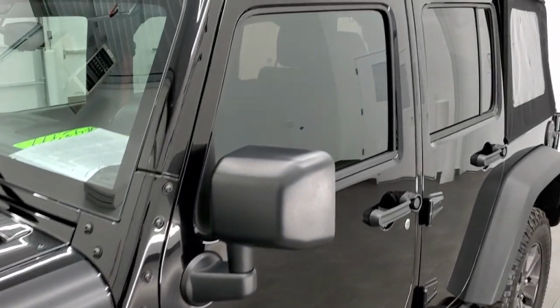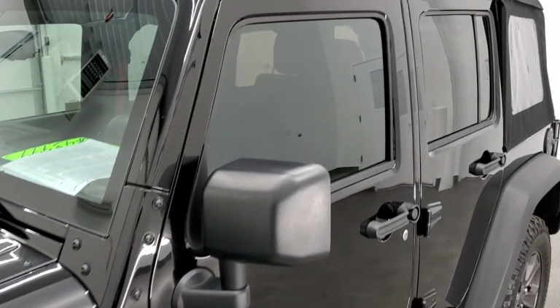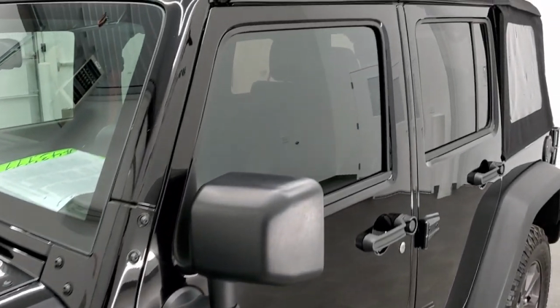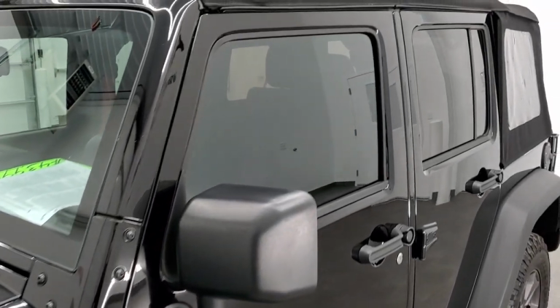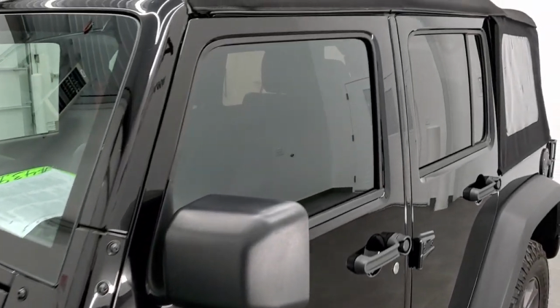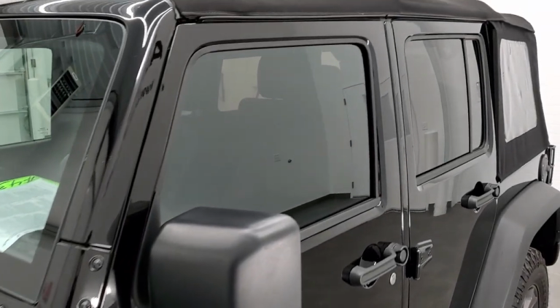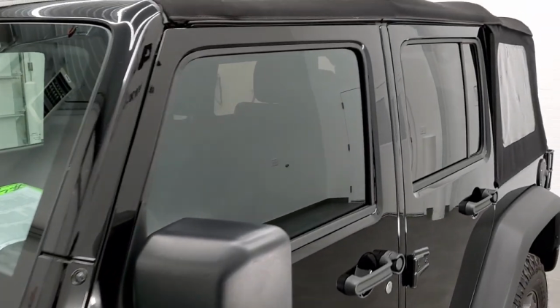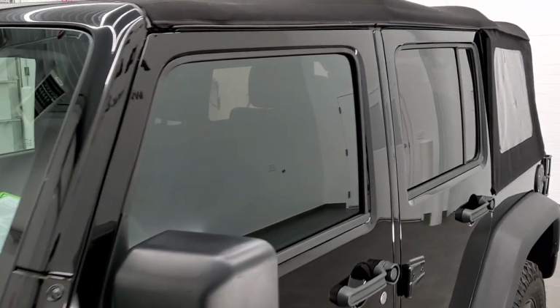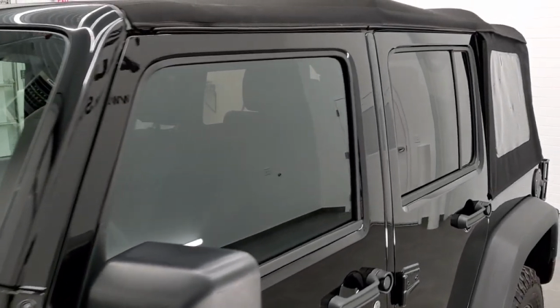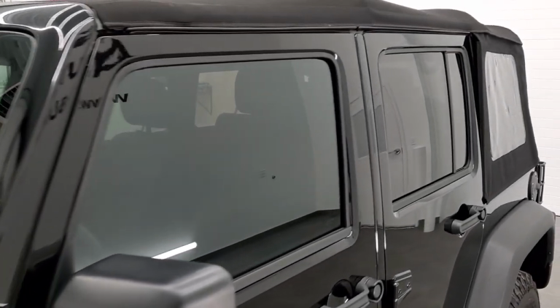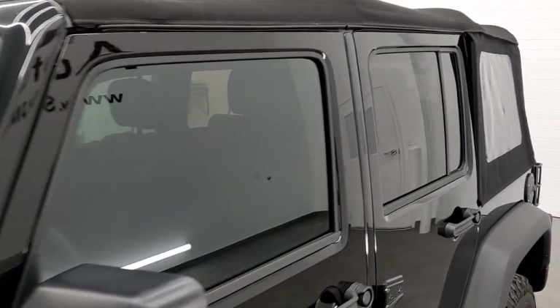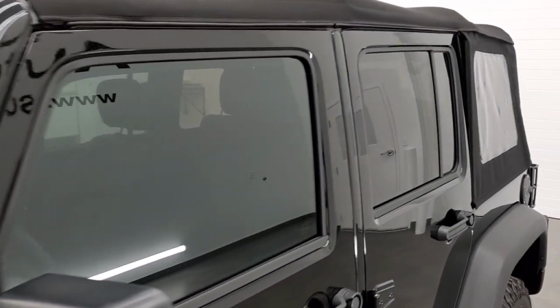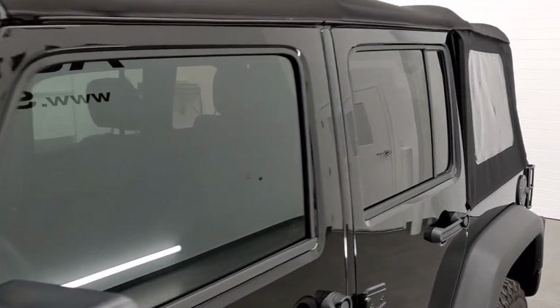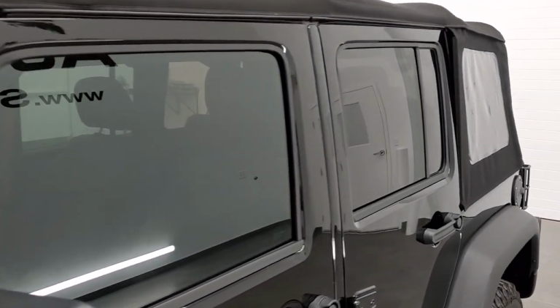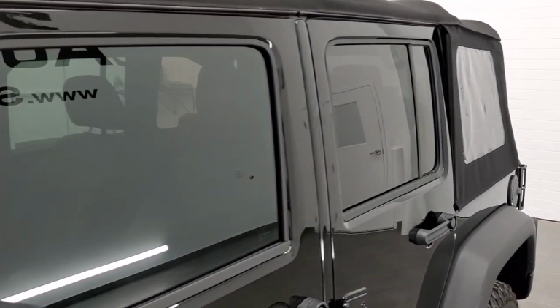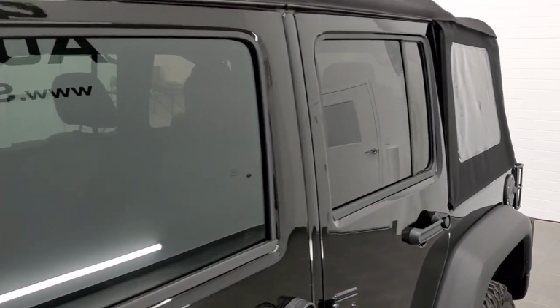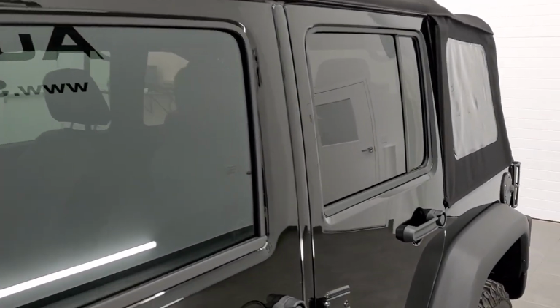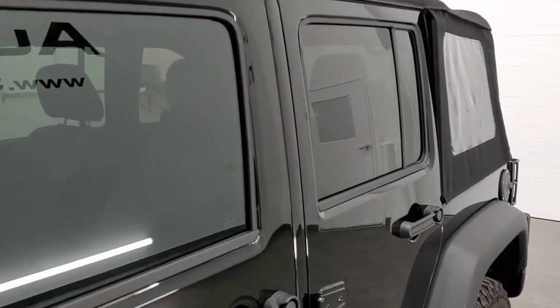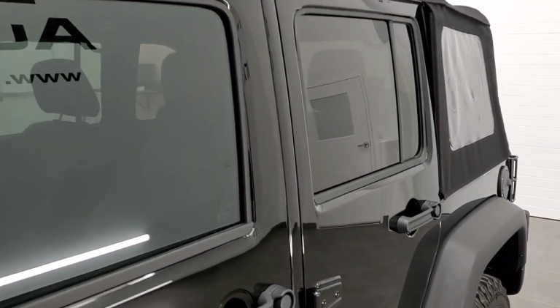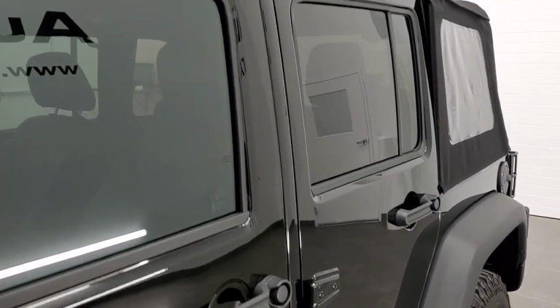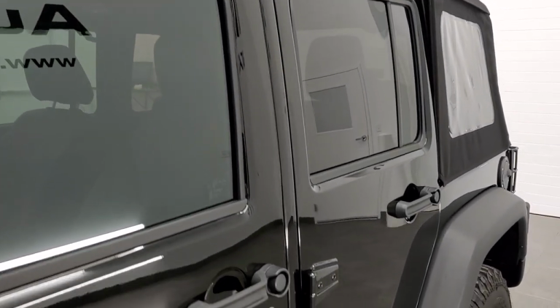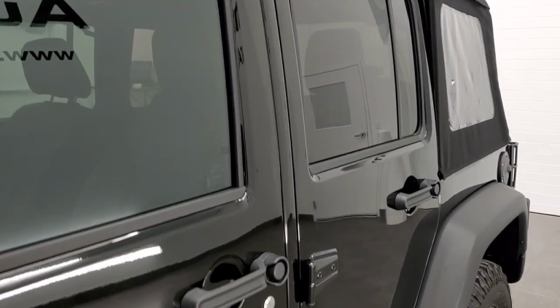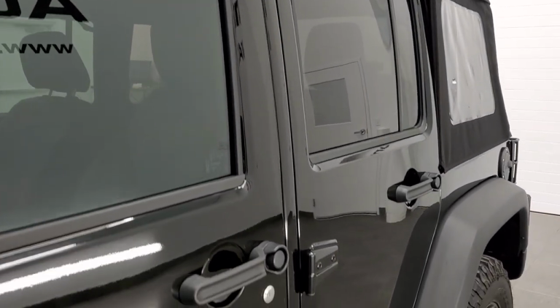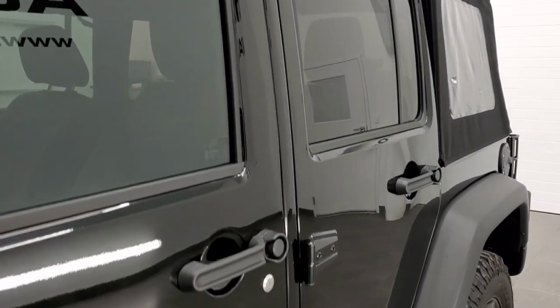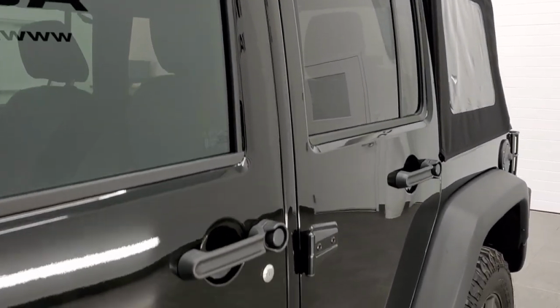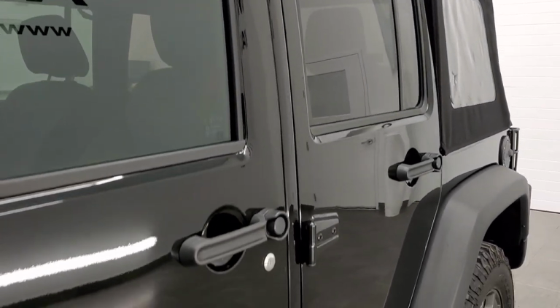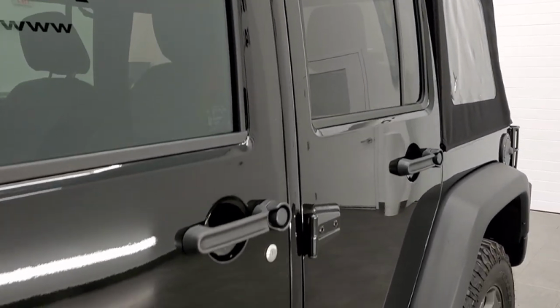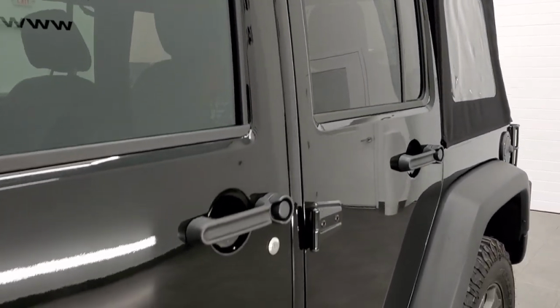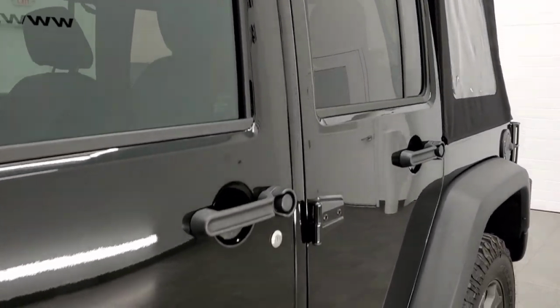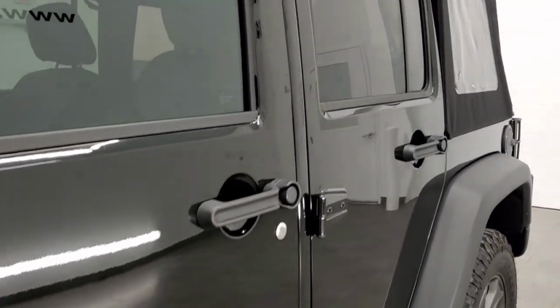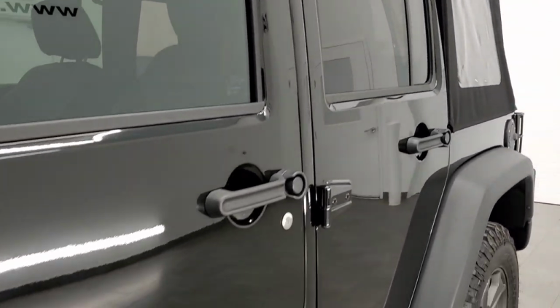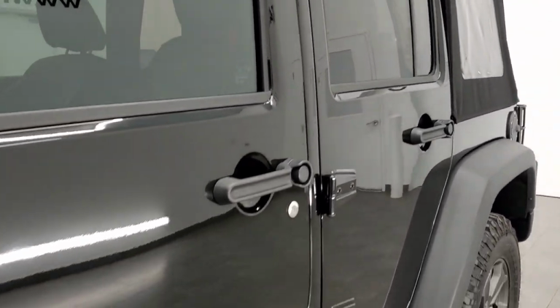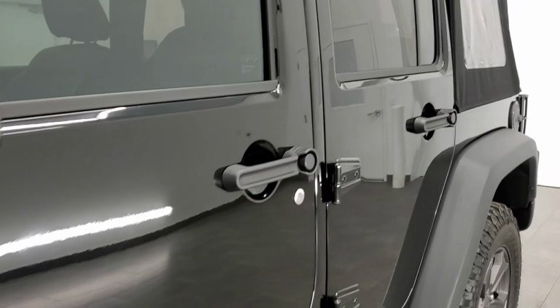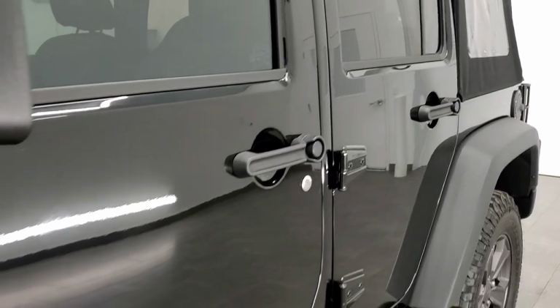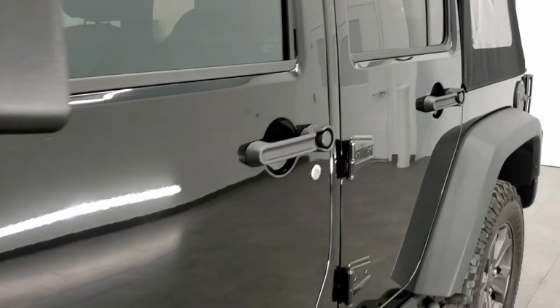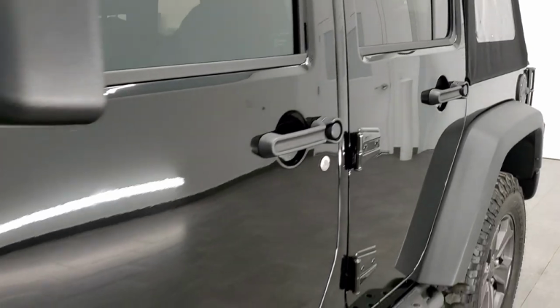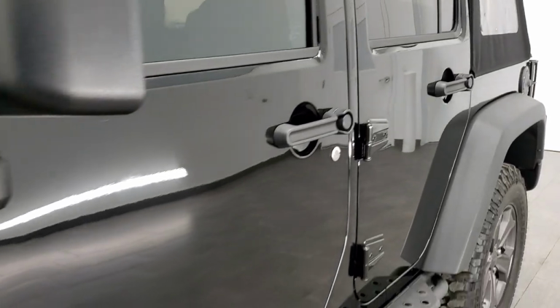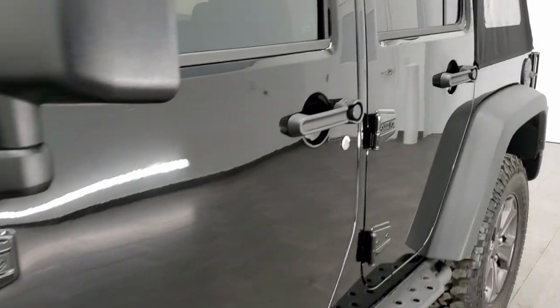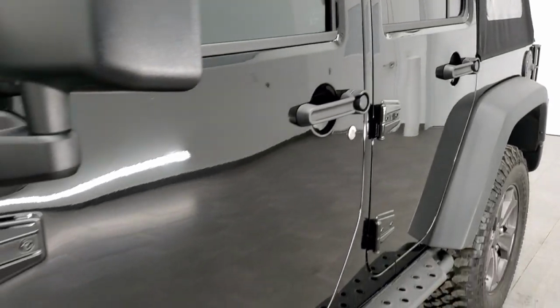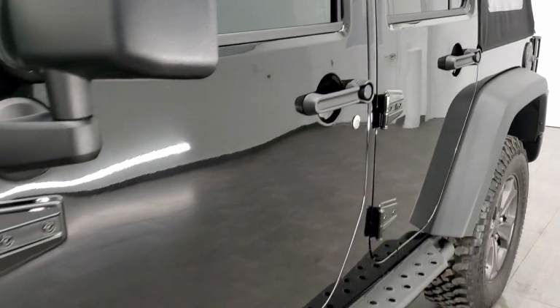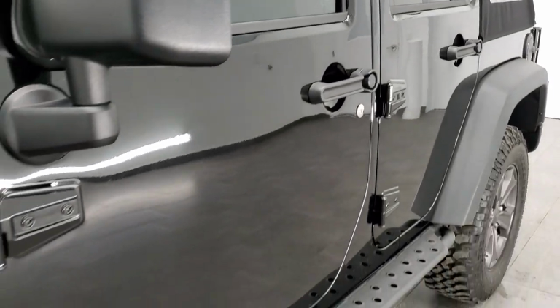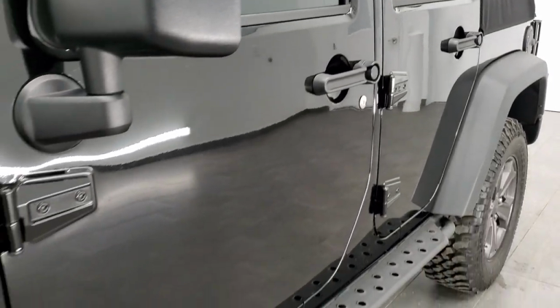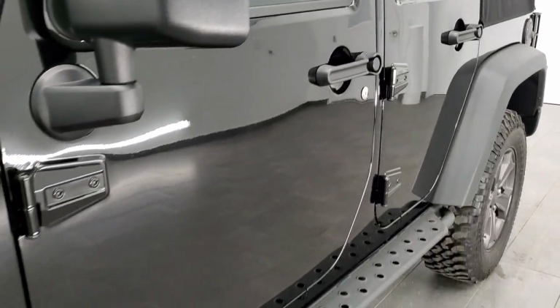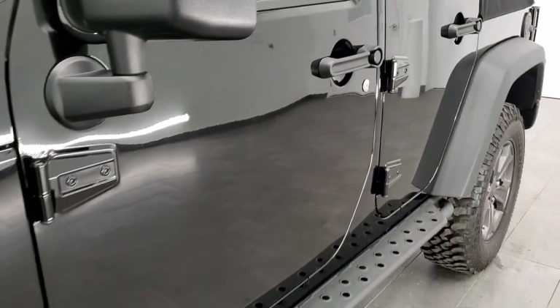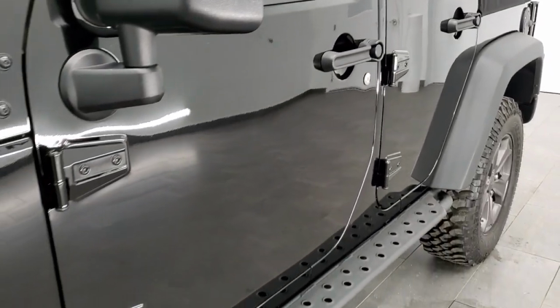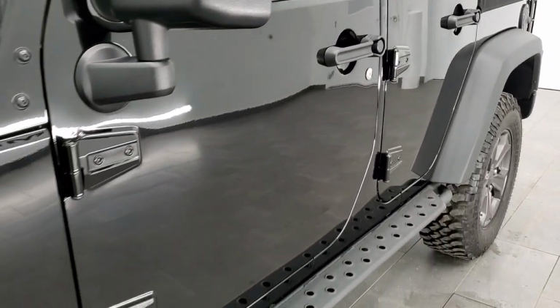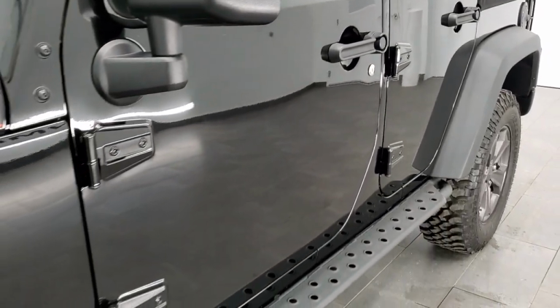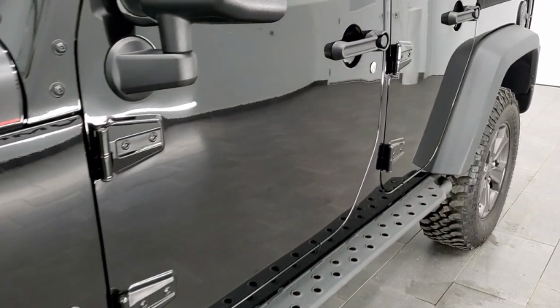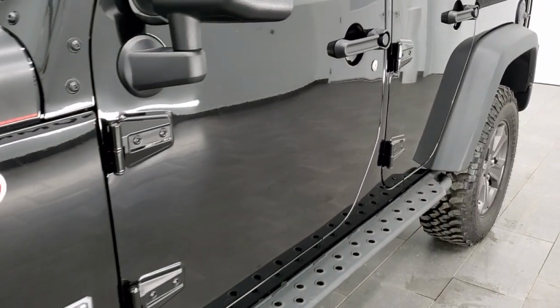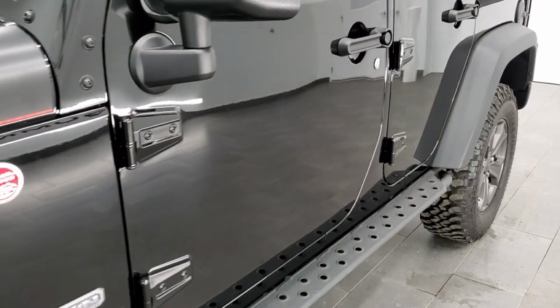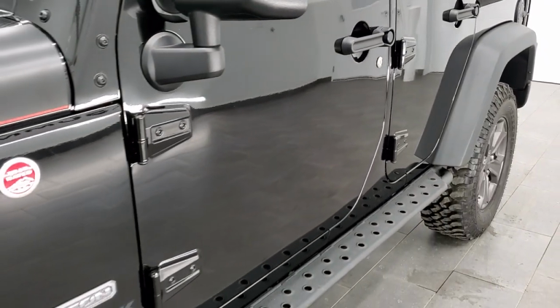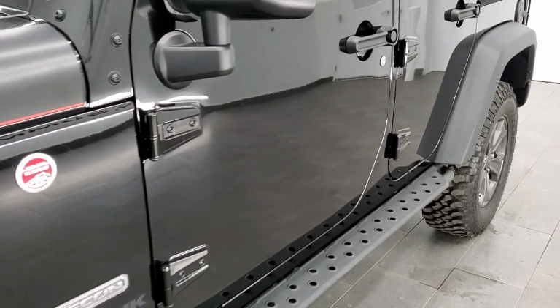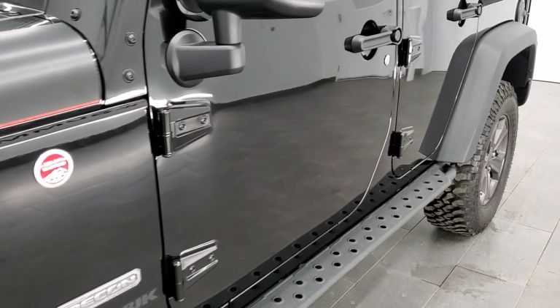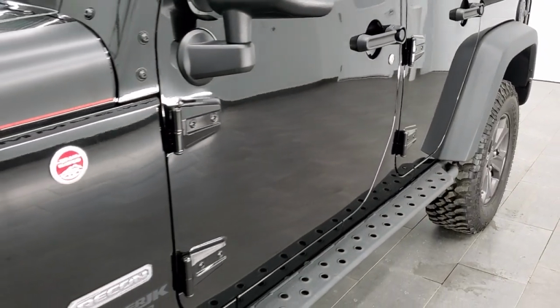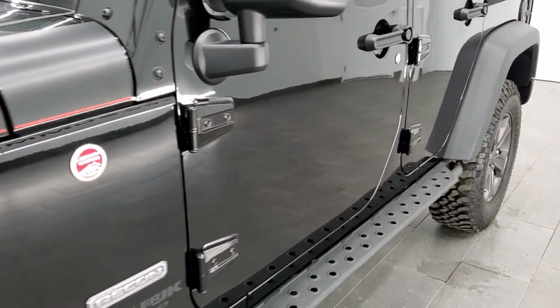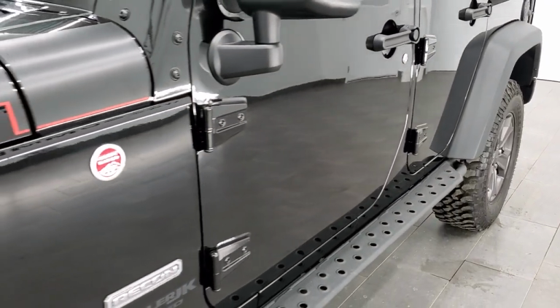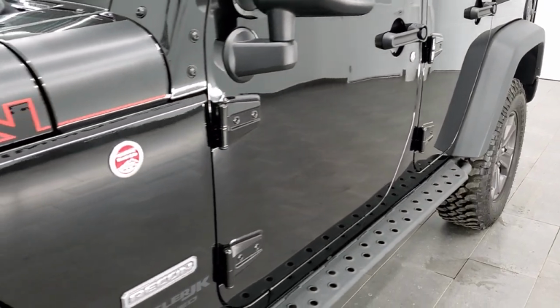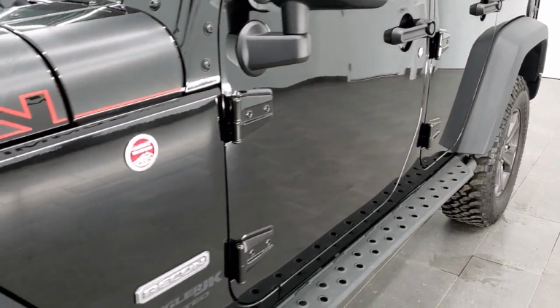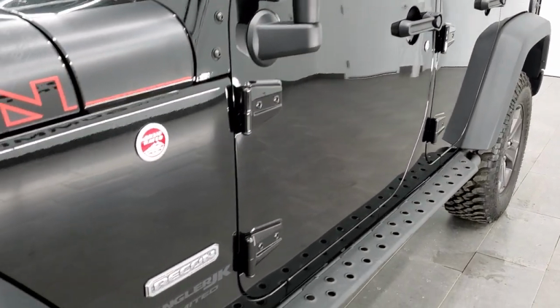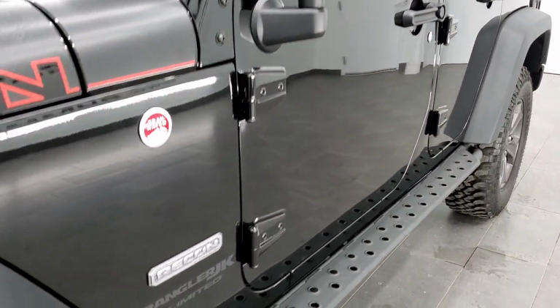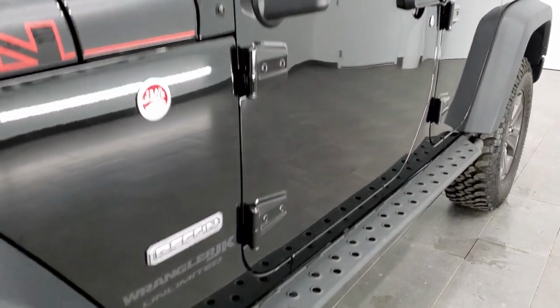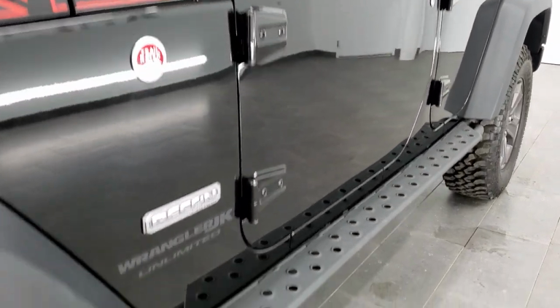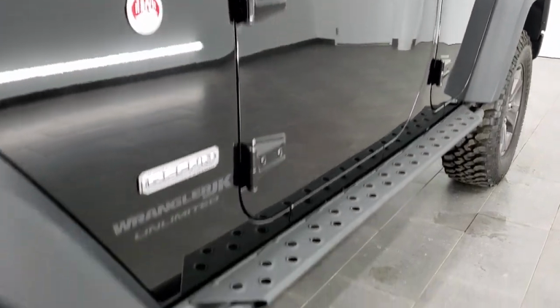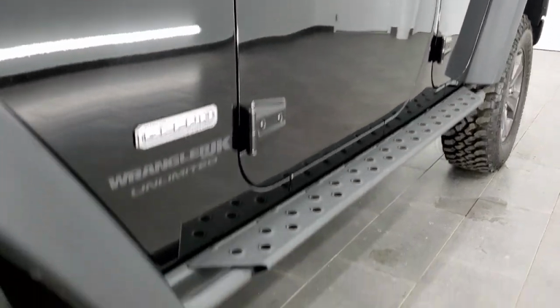And if you'd like to check out all the photos on this Jeep, in the upper right-hand part of your screen is a link to our website. Click that and check us out there.